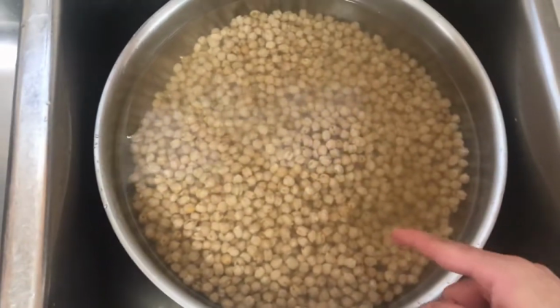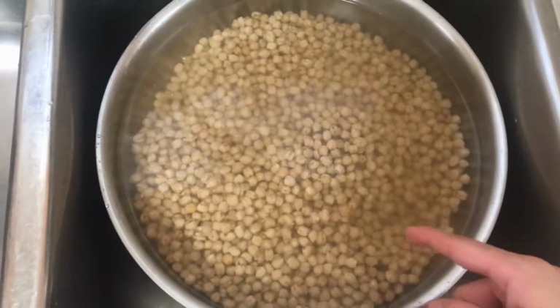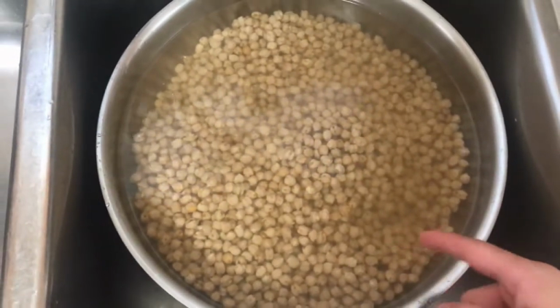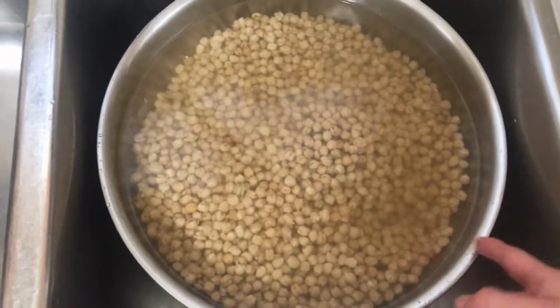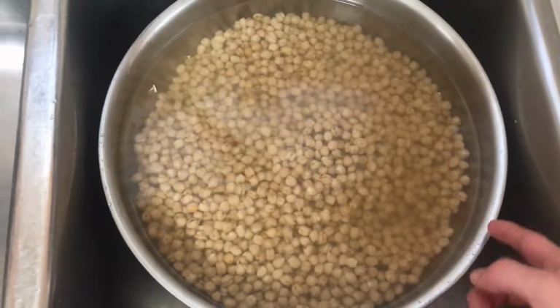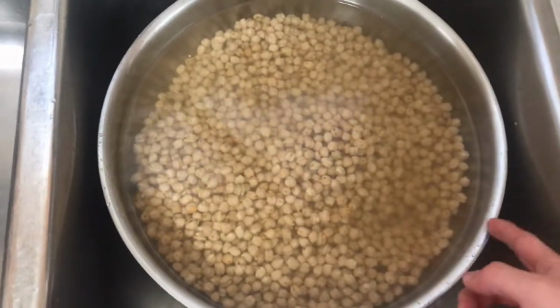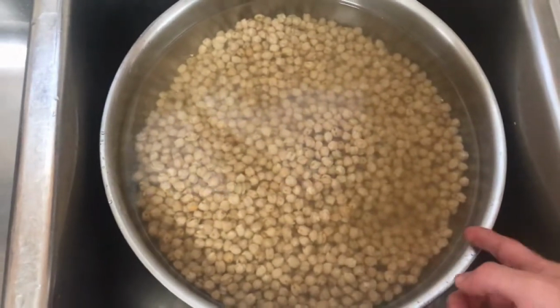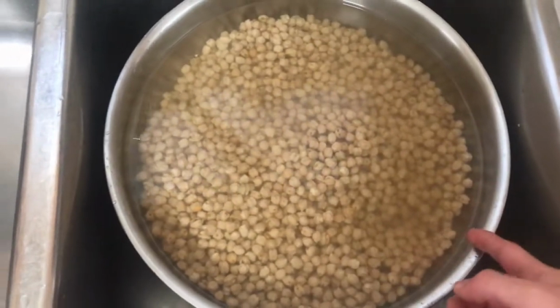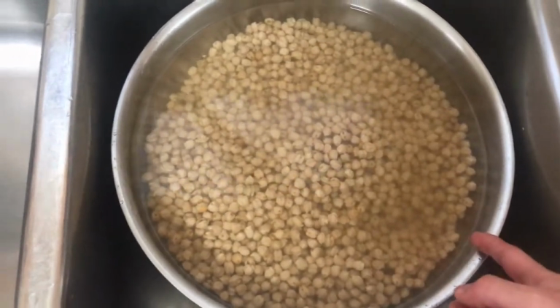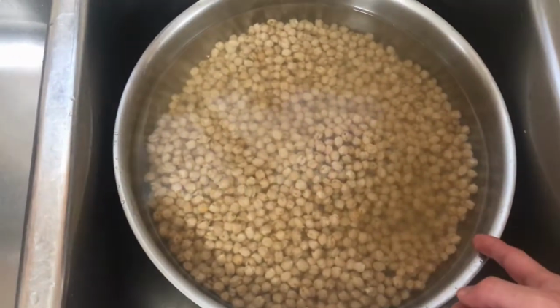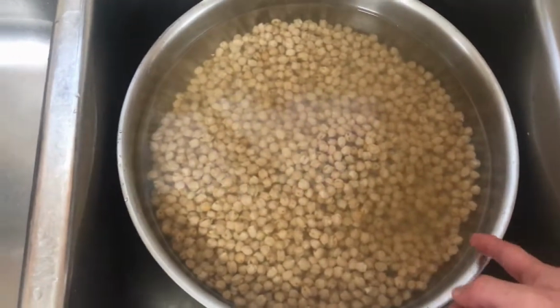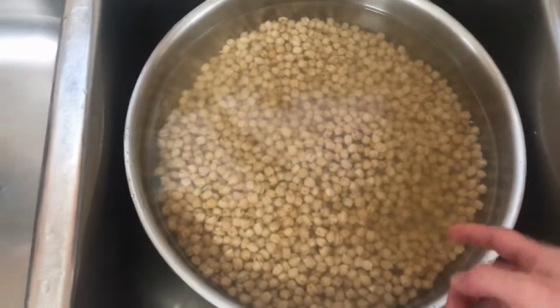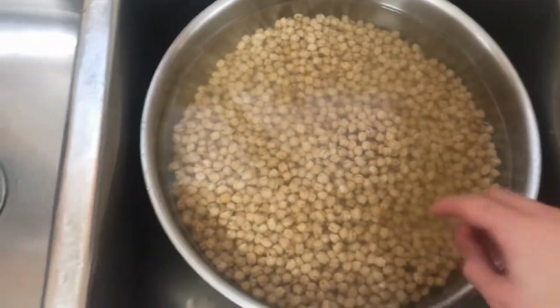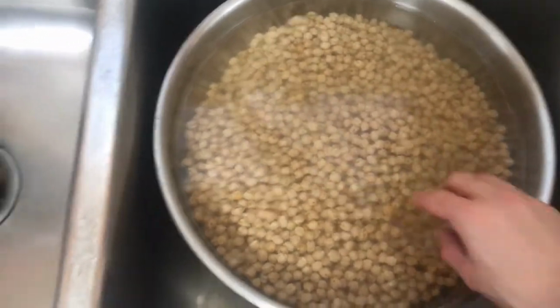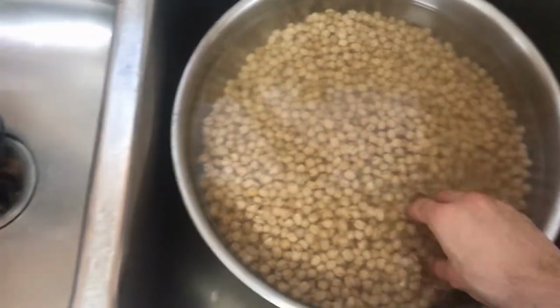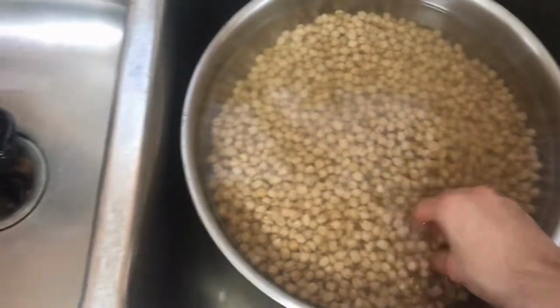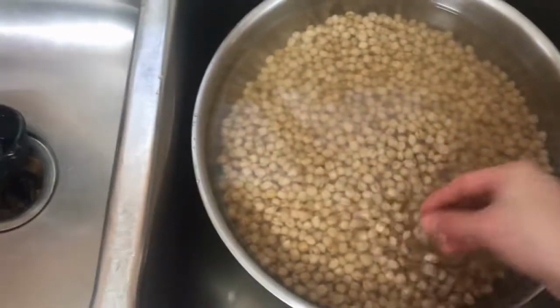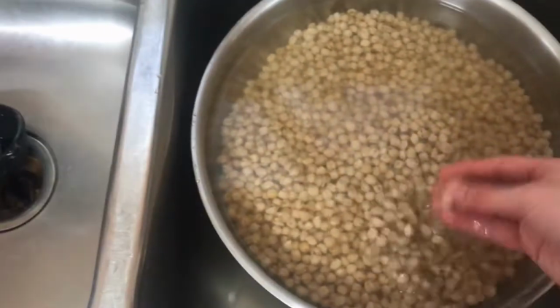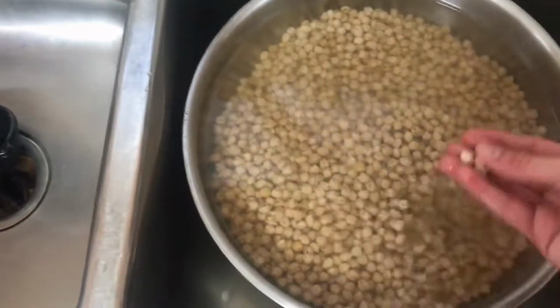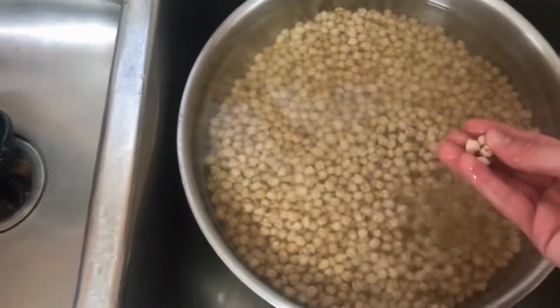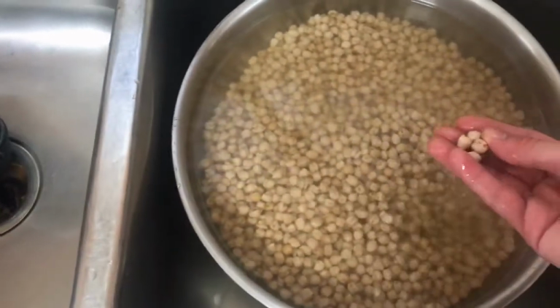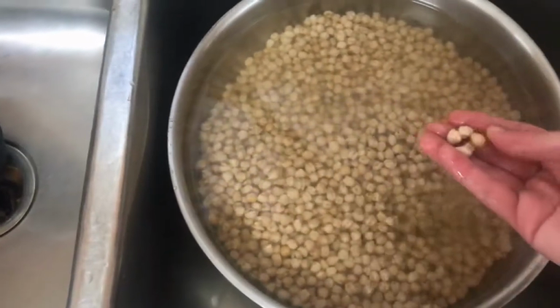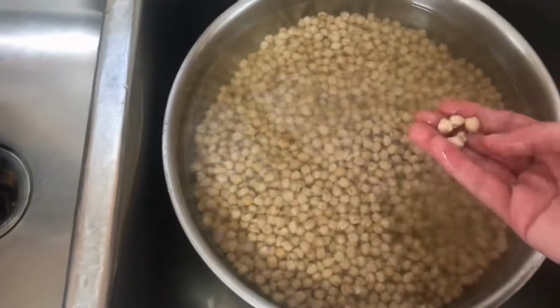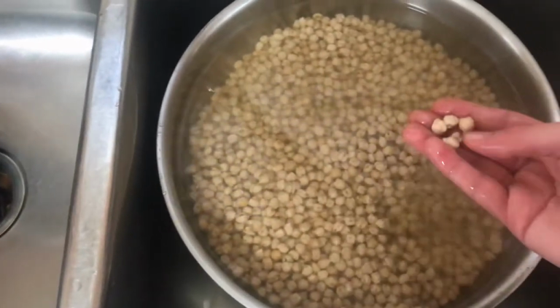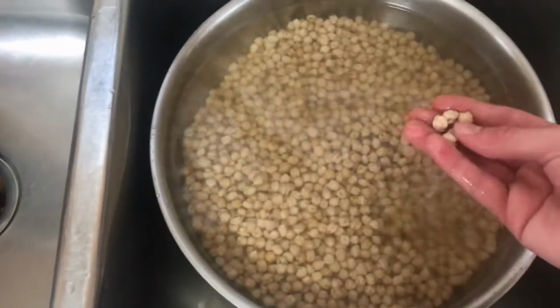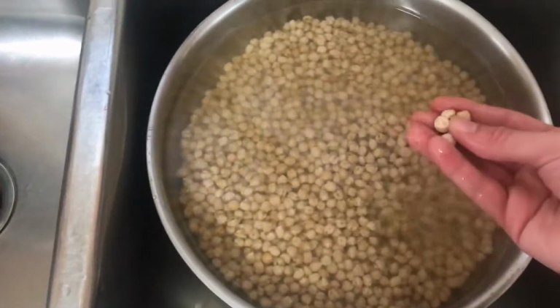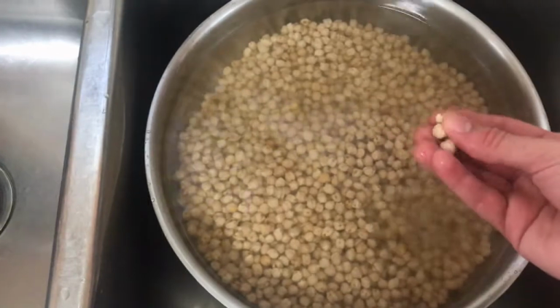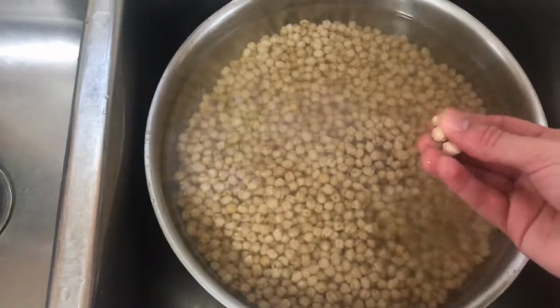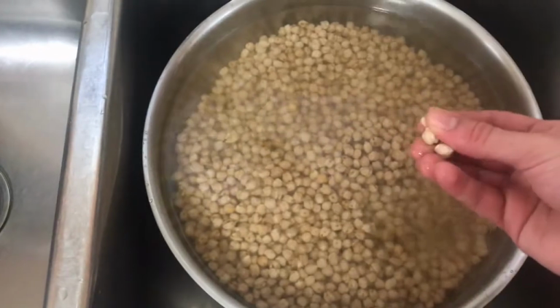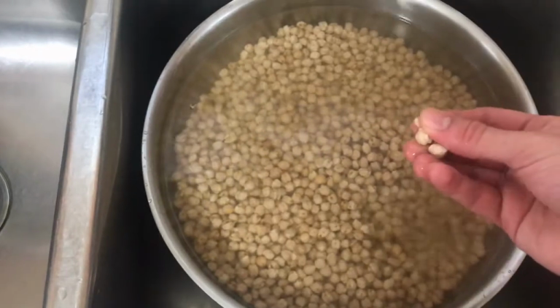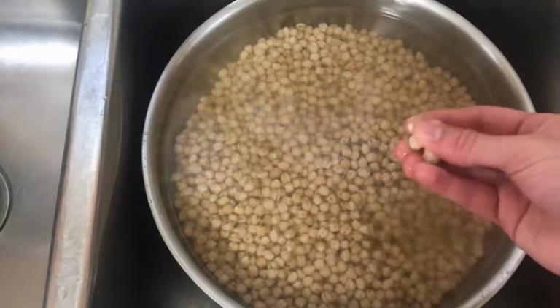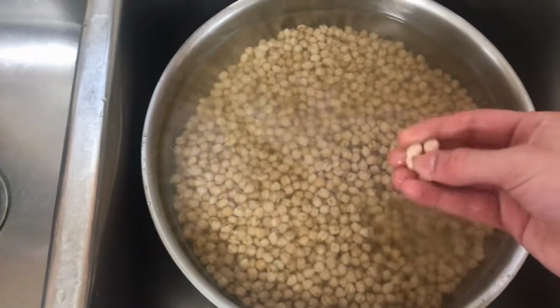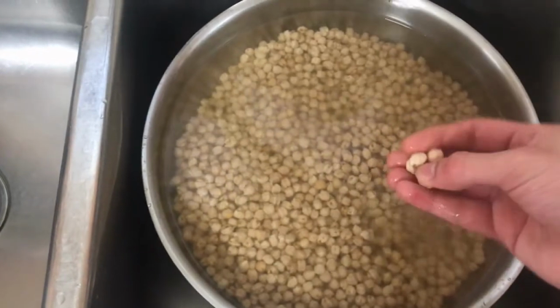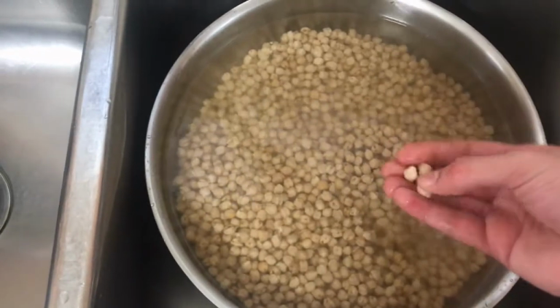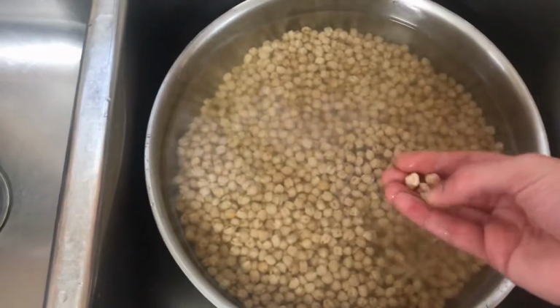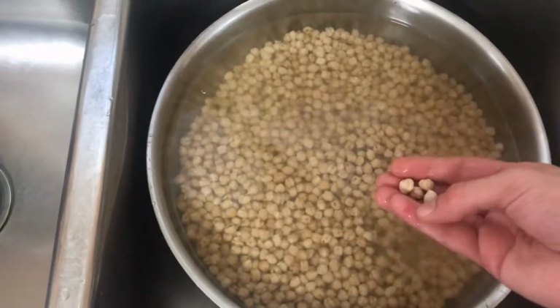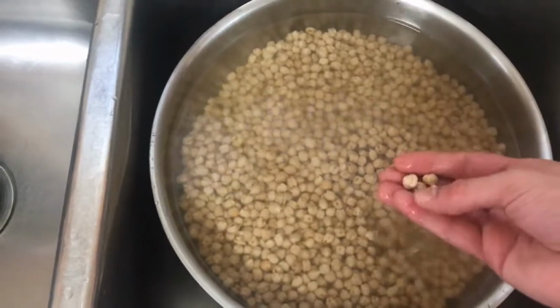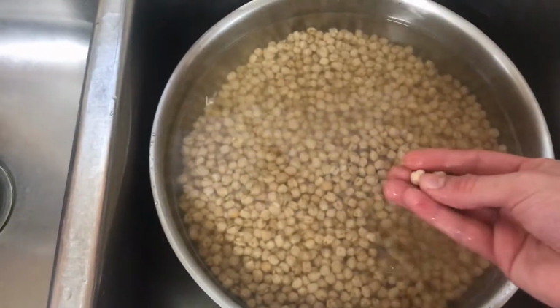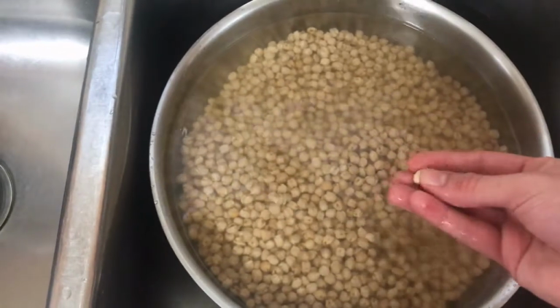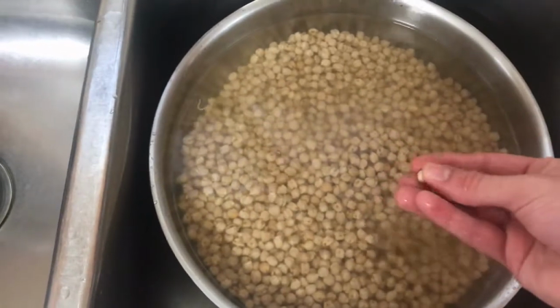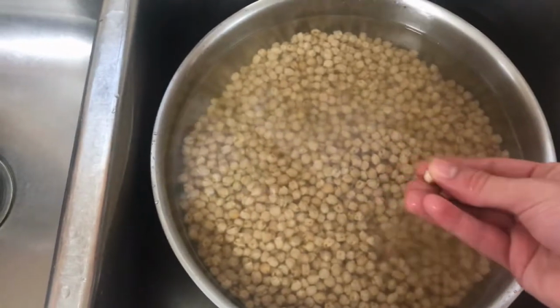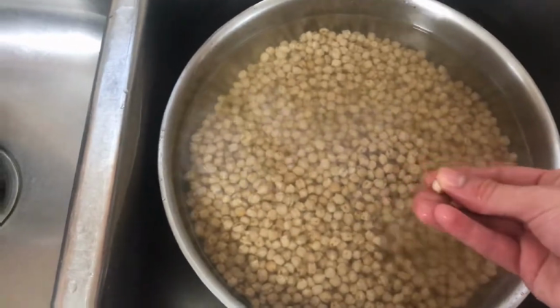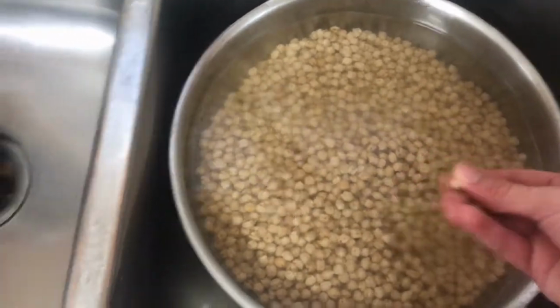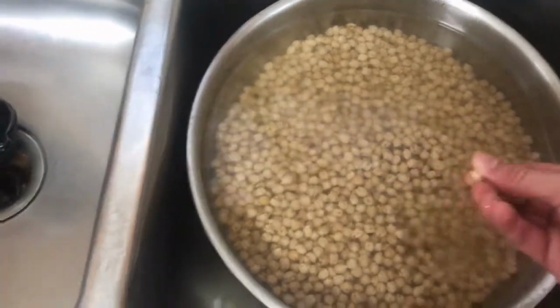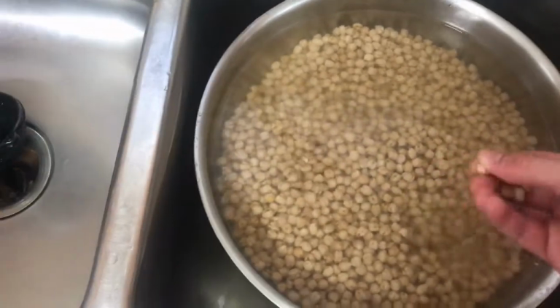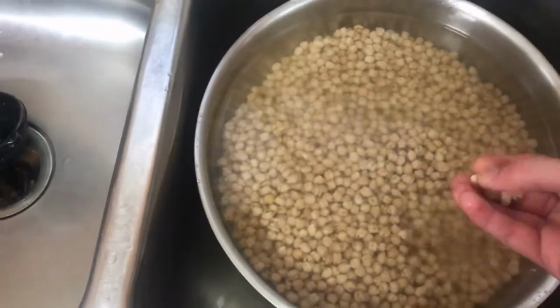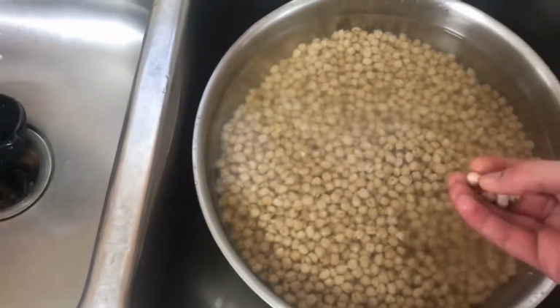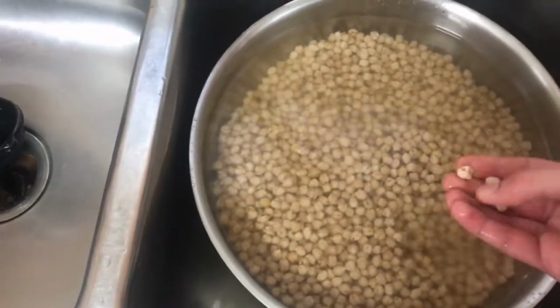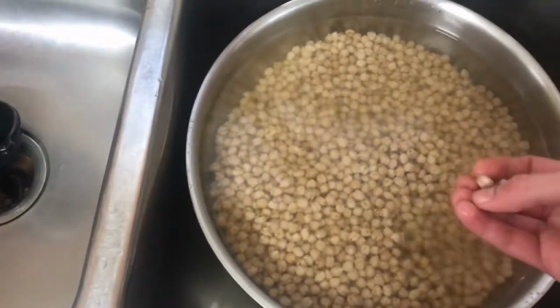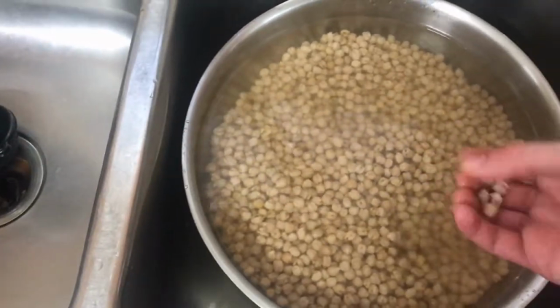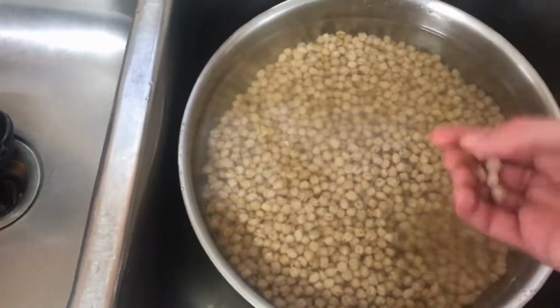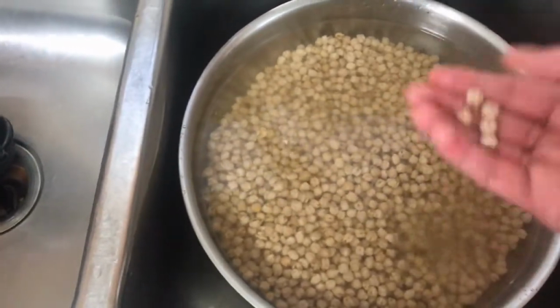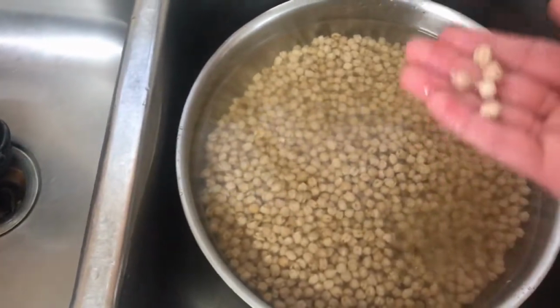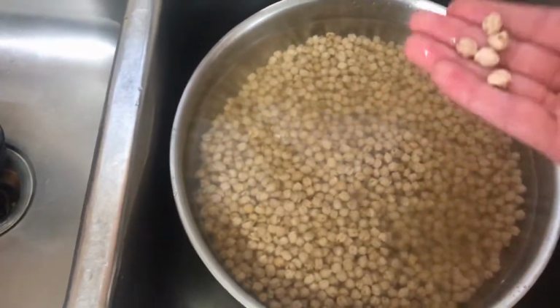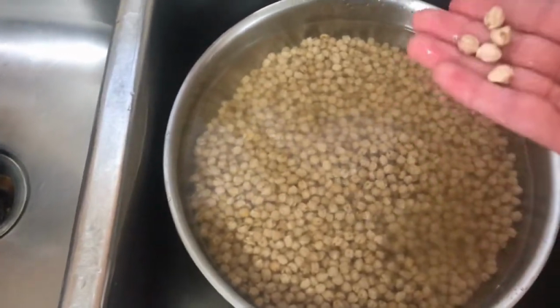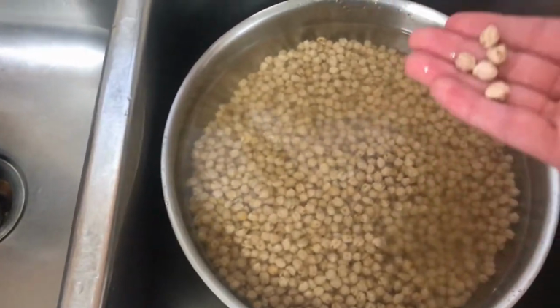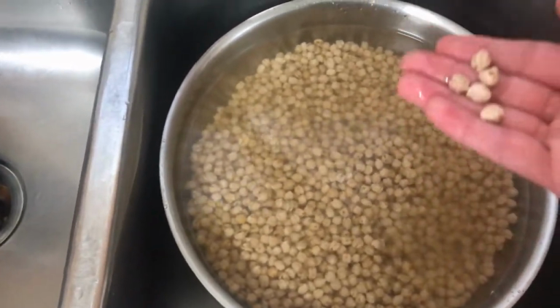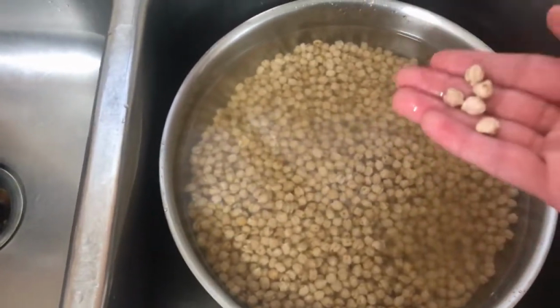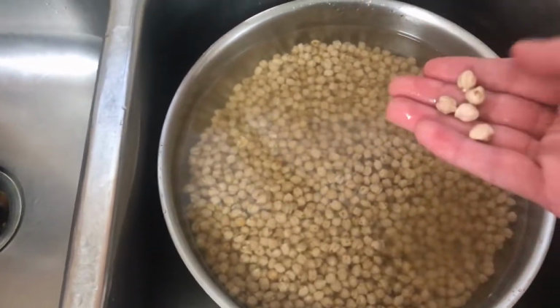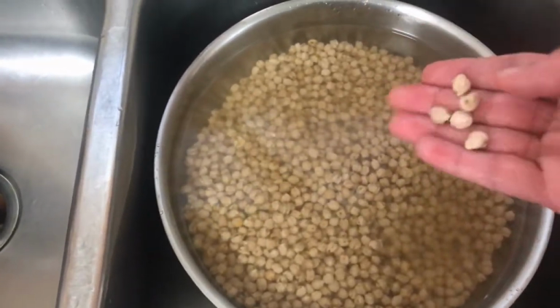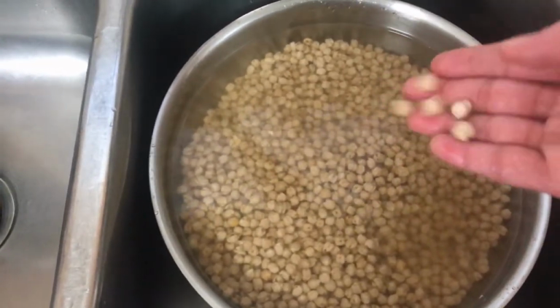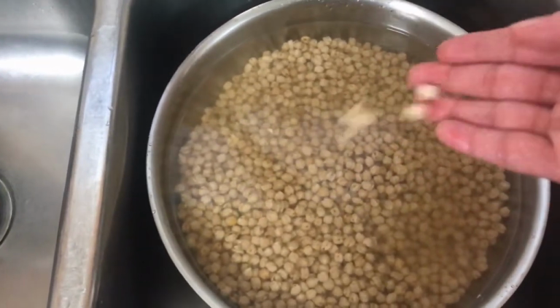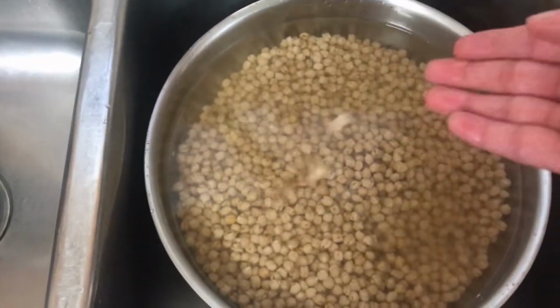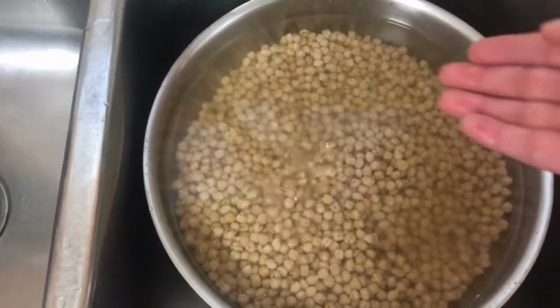By adding baking soda, it allows for the chickpeas to grow and taste better, making it better for falafels and hummus.